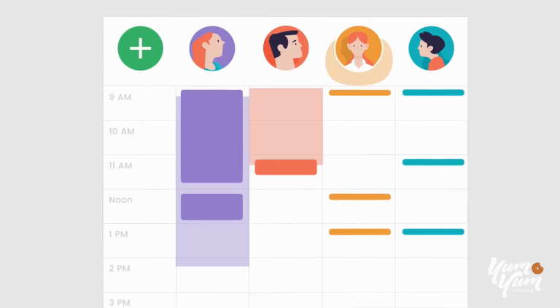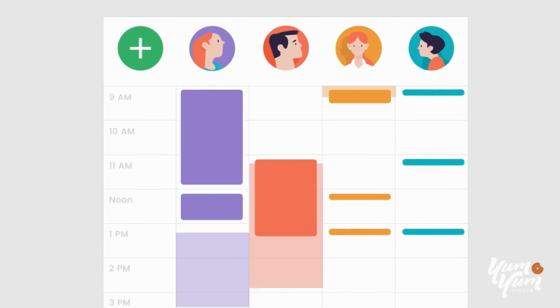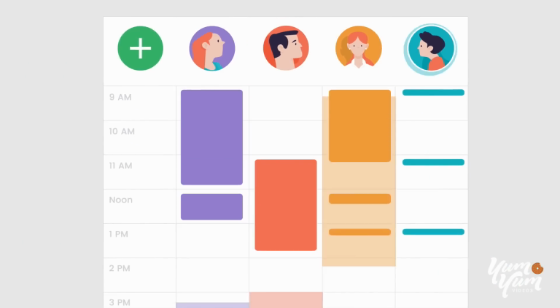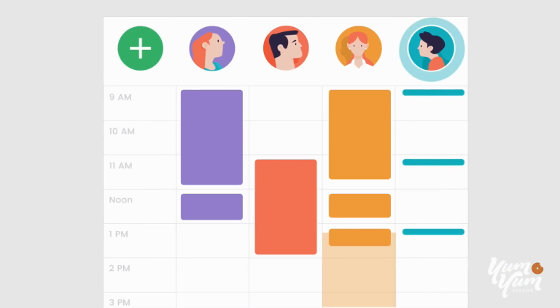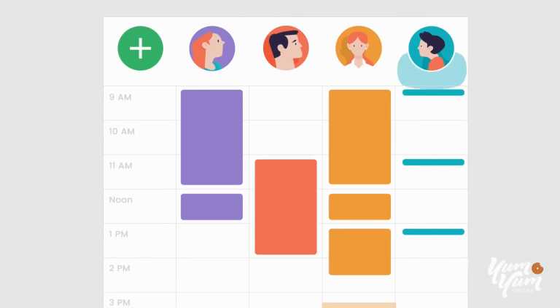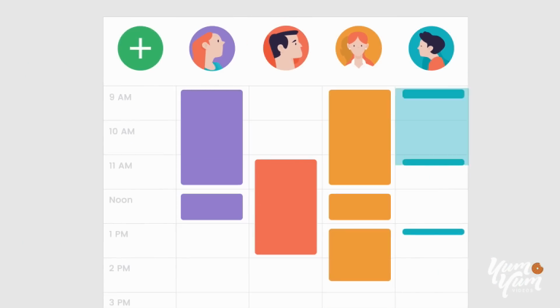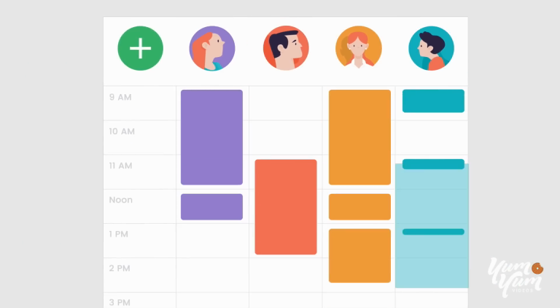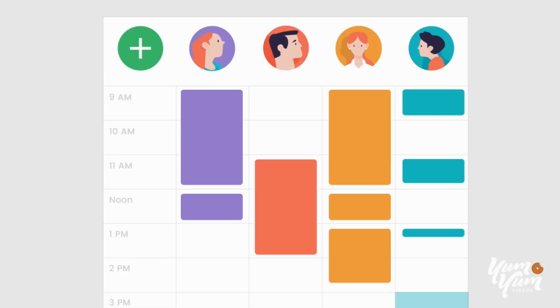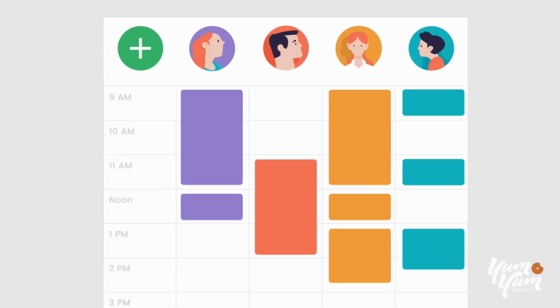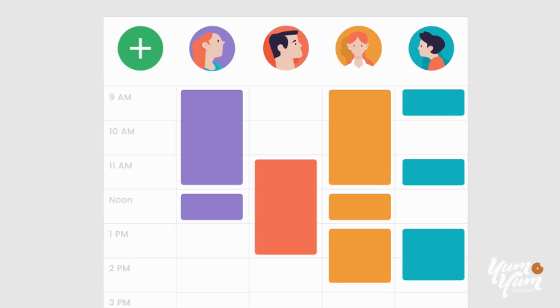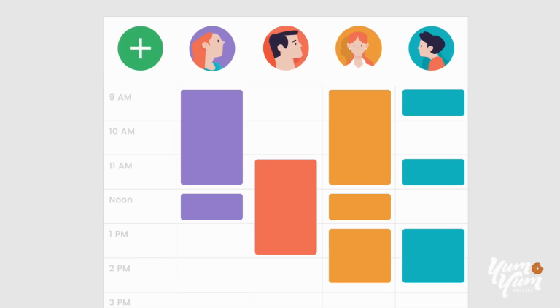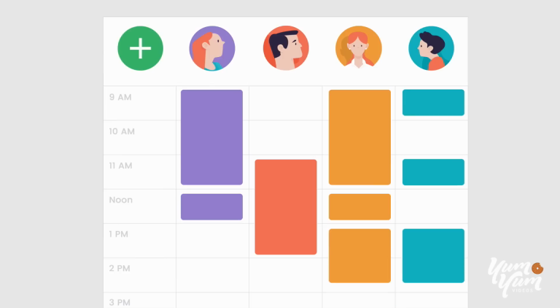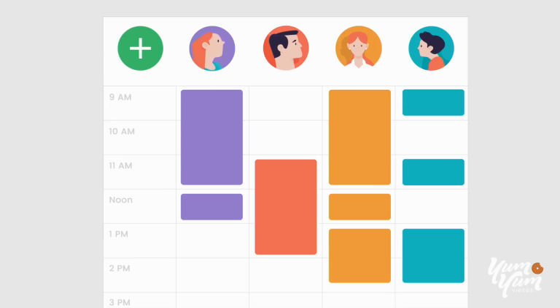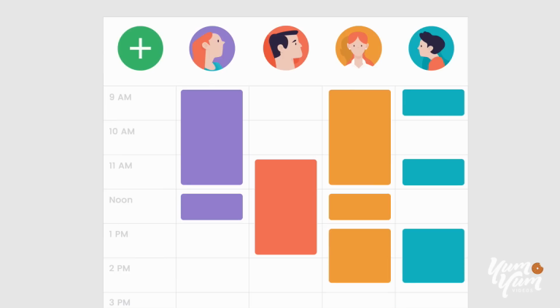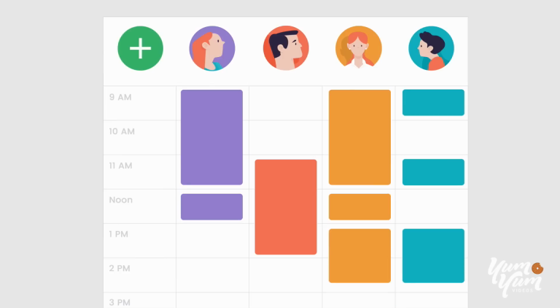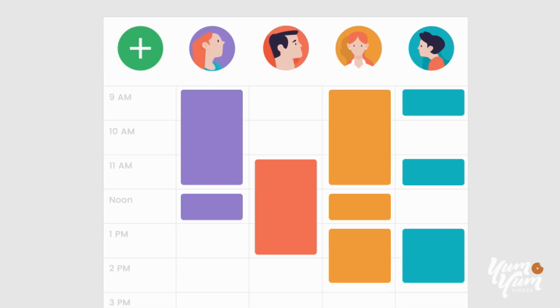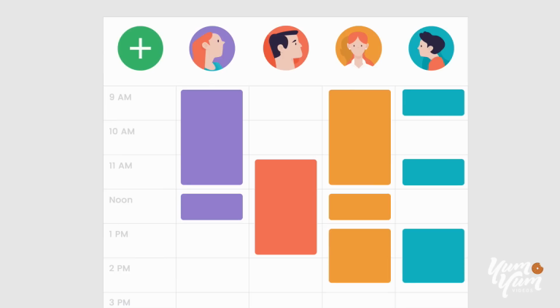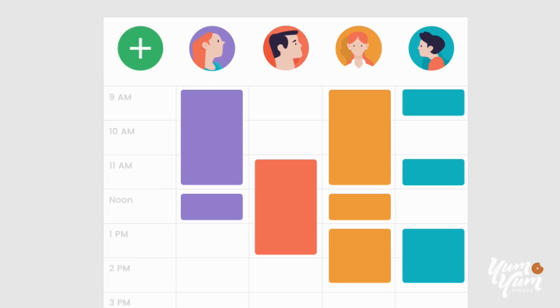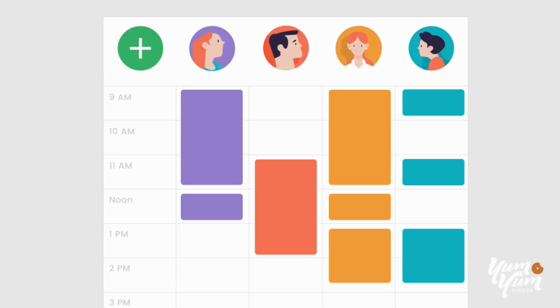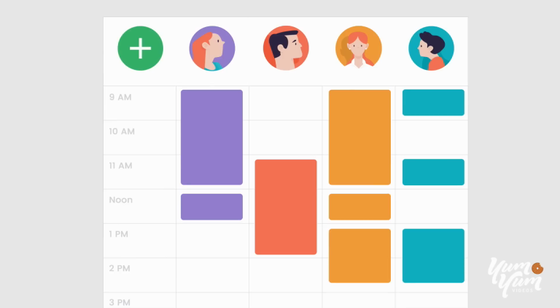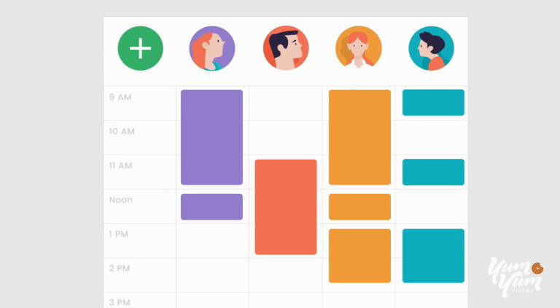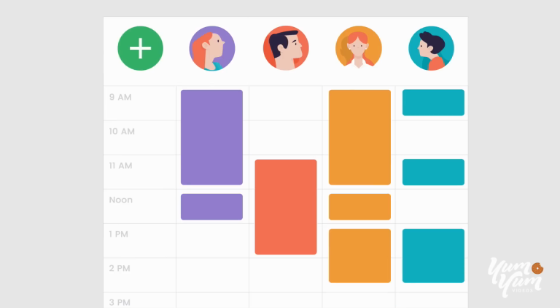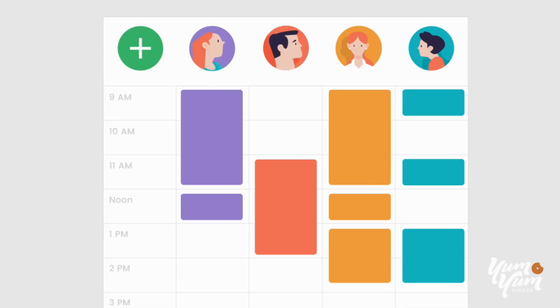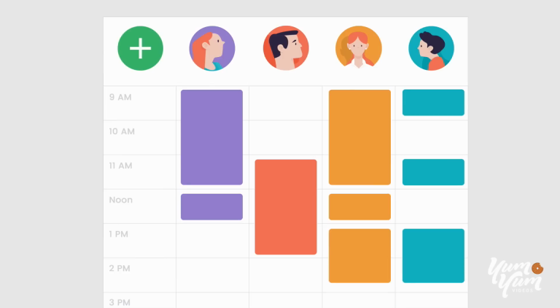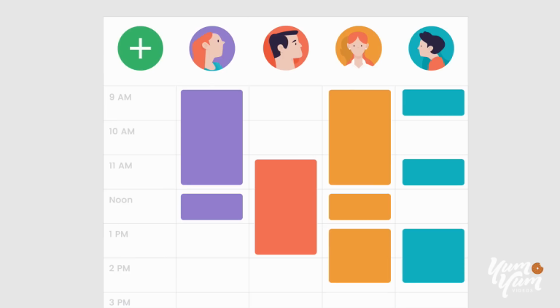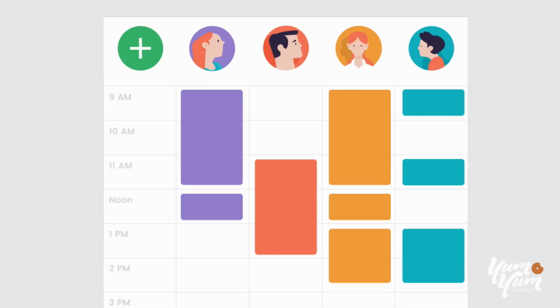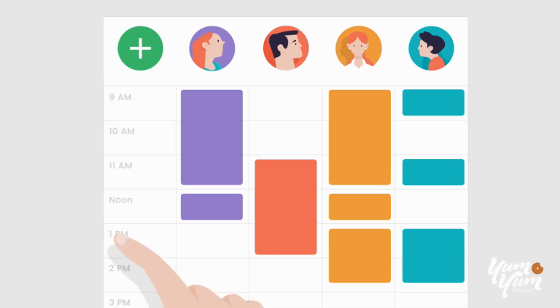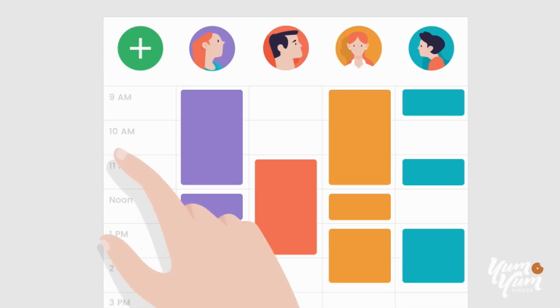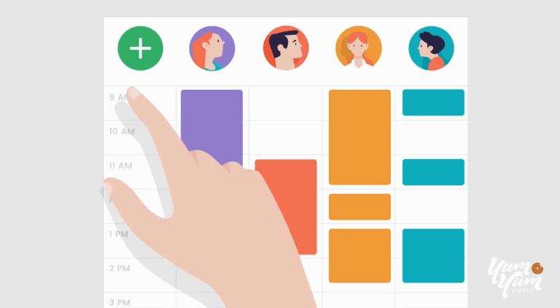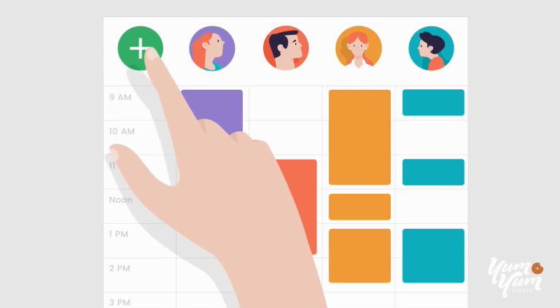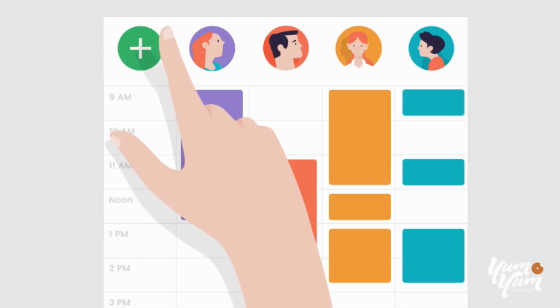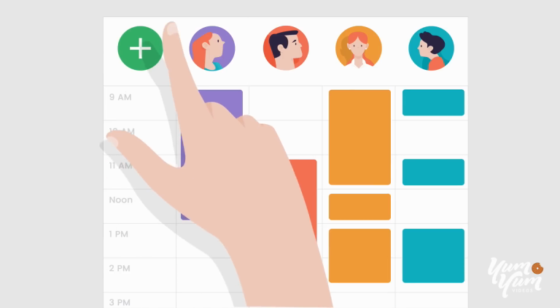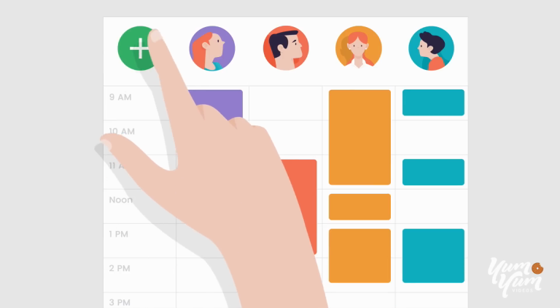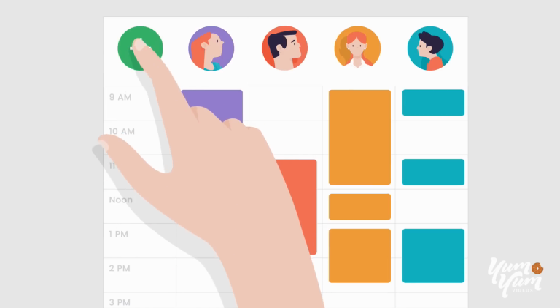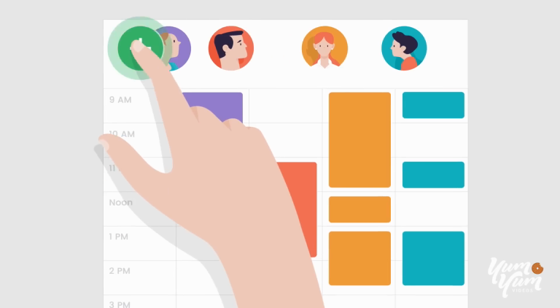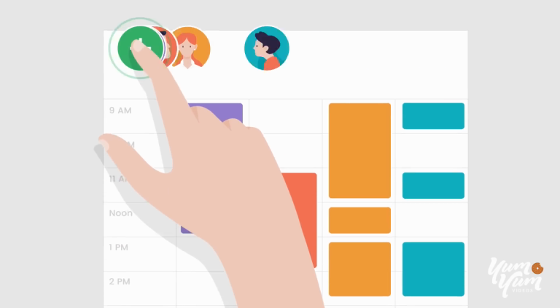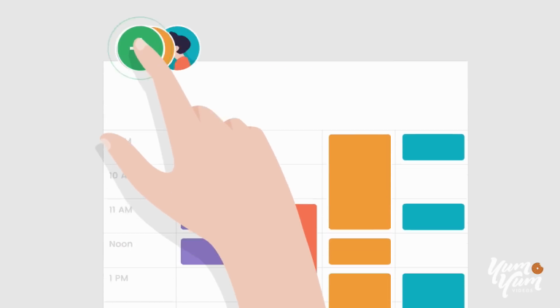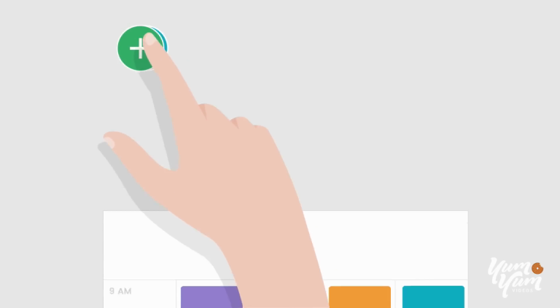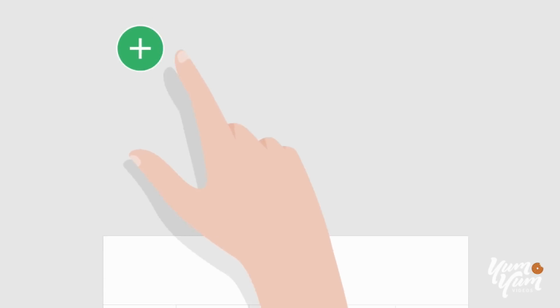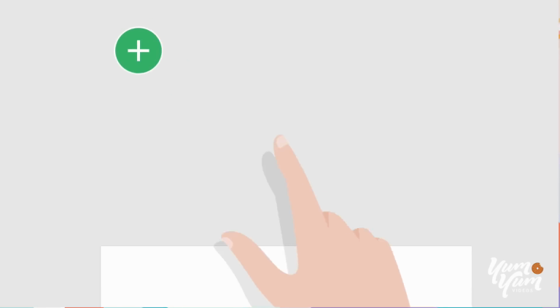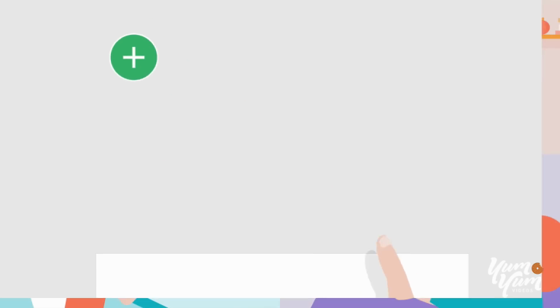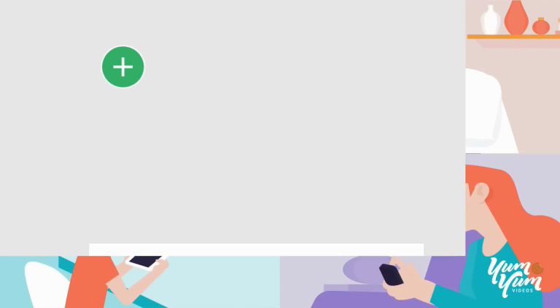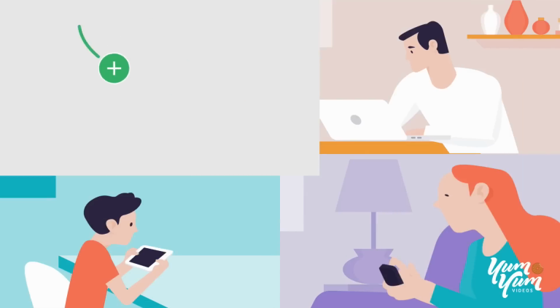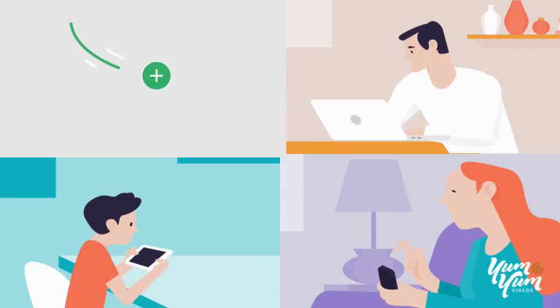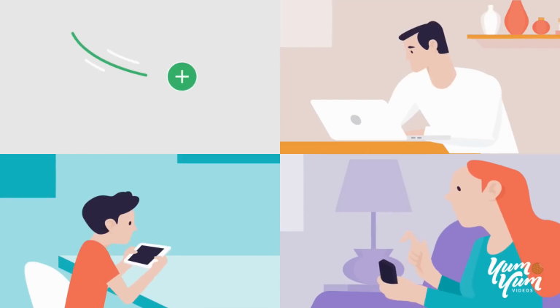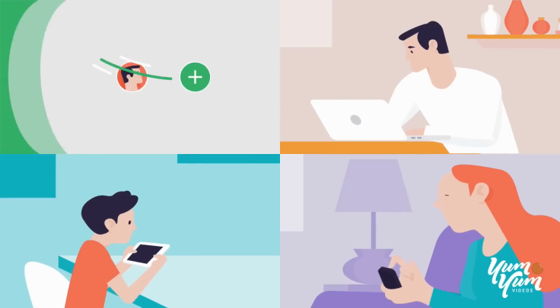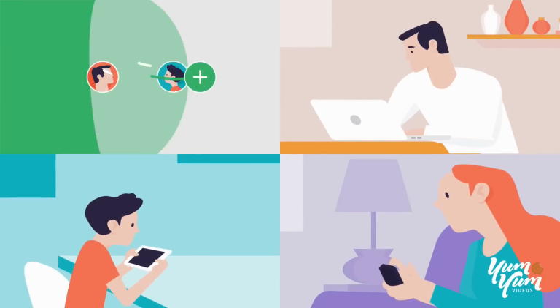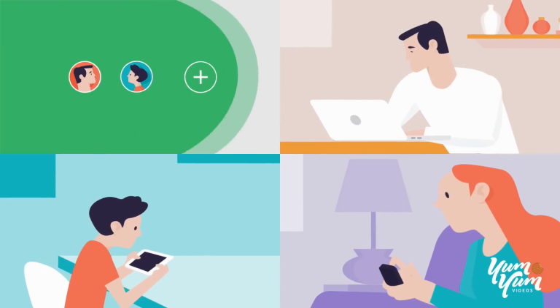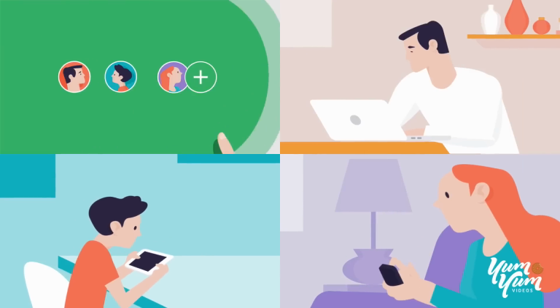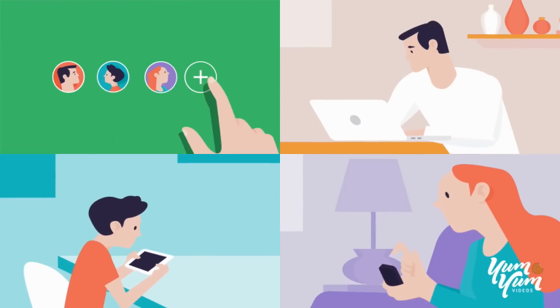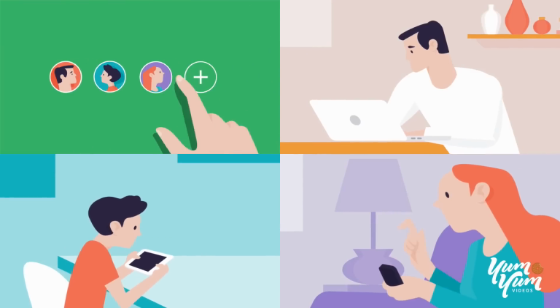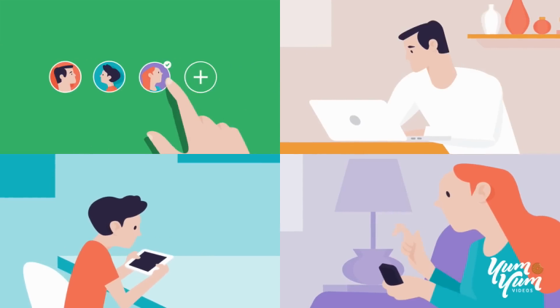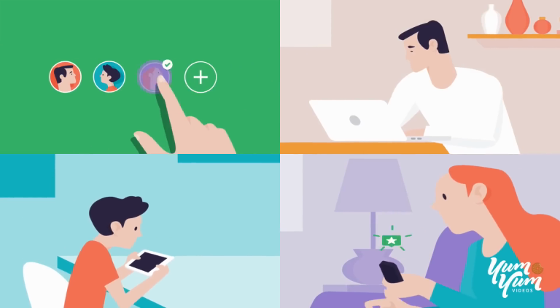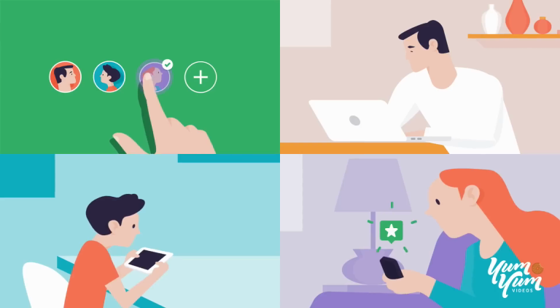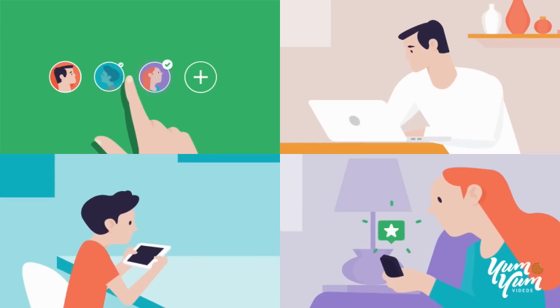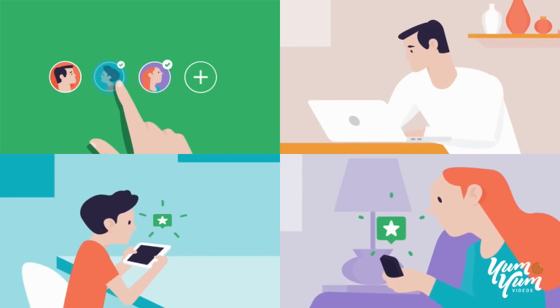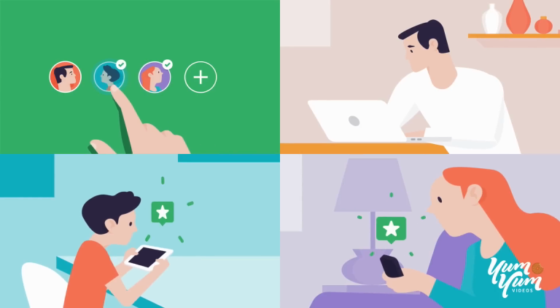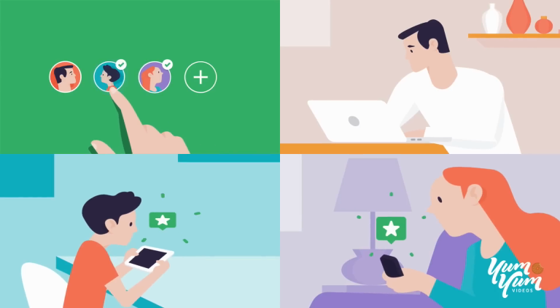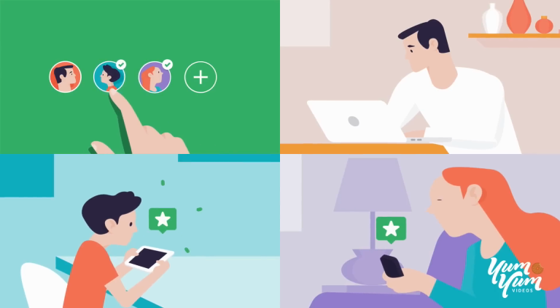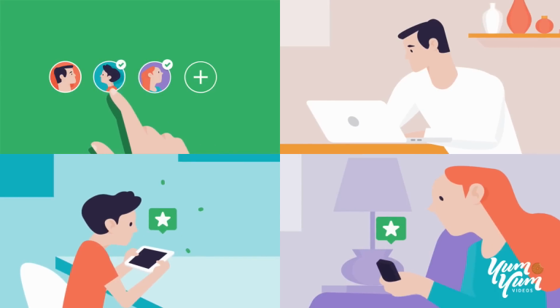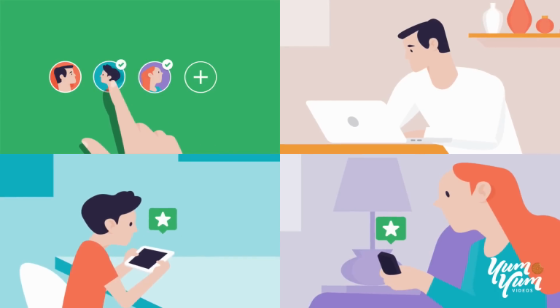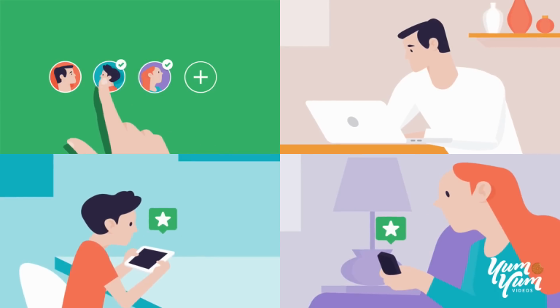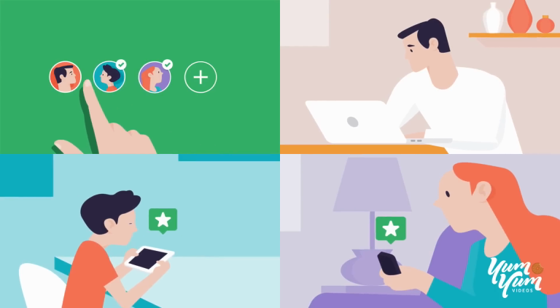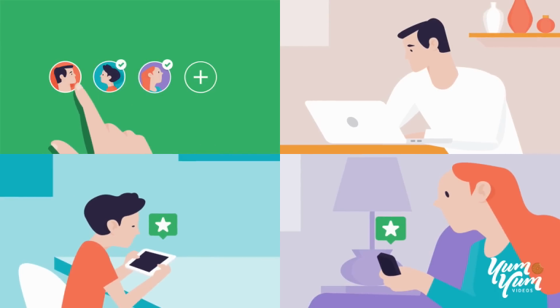Your Picnic begins with the shared family calendar. Create events and reminders and tag your family members.